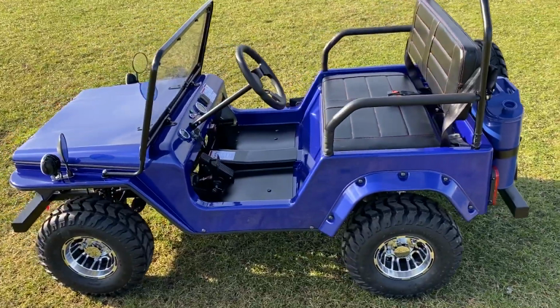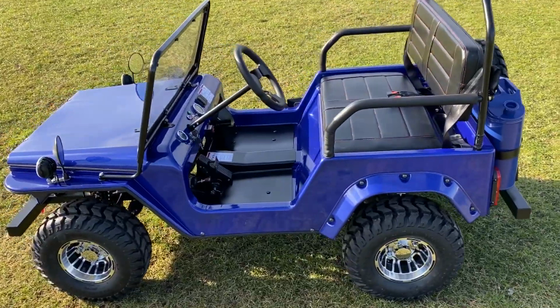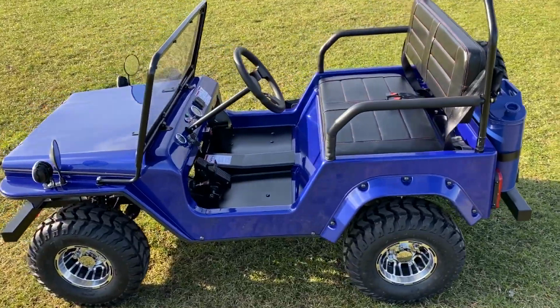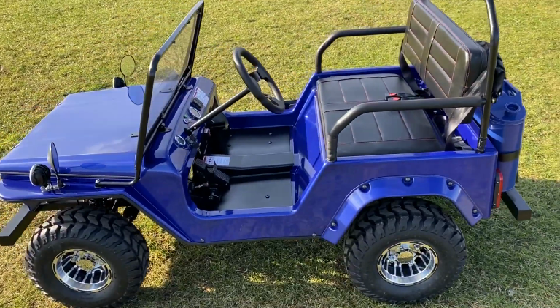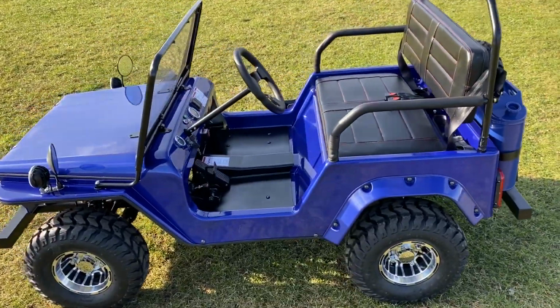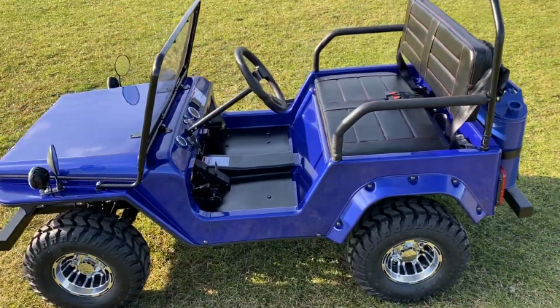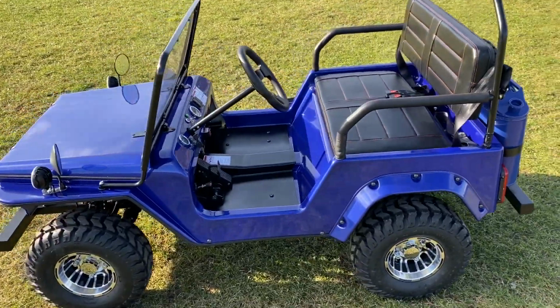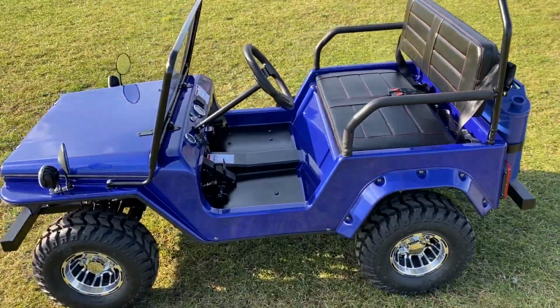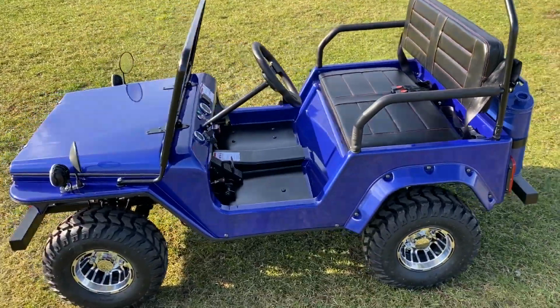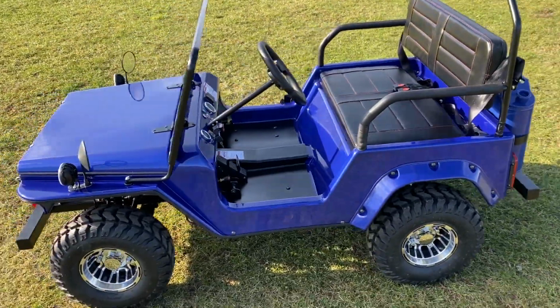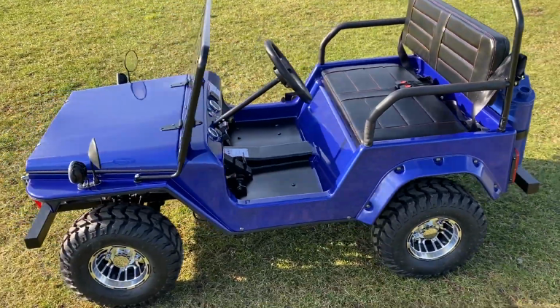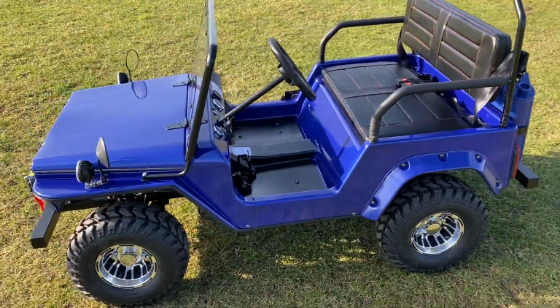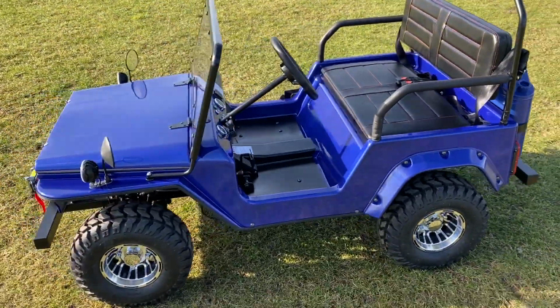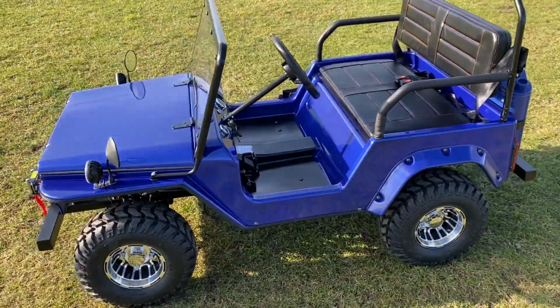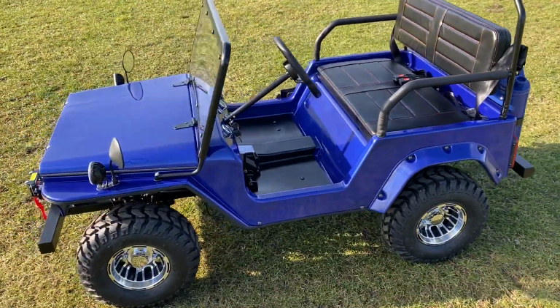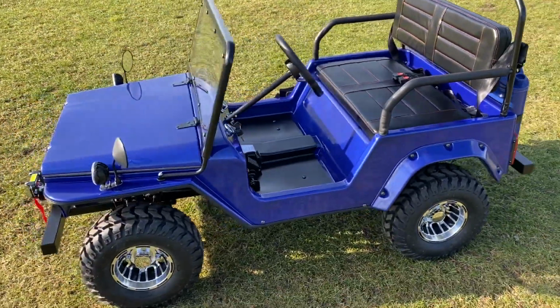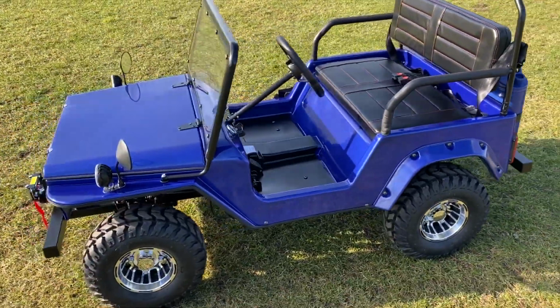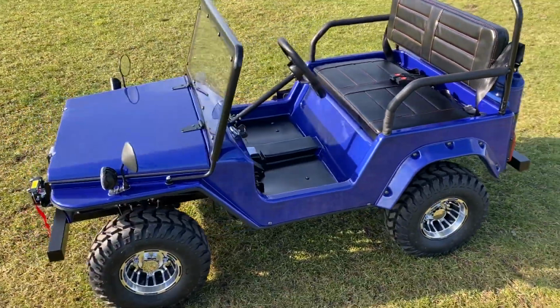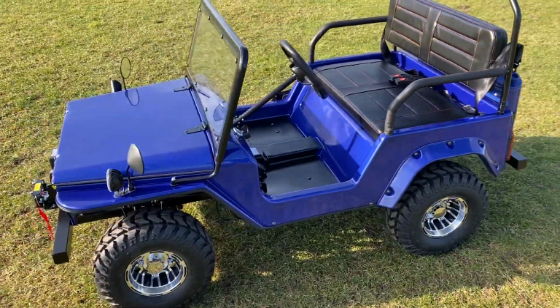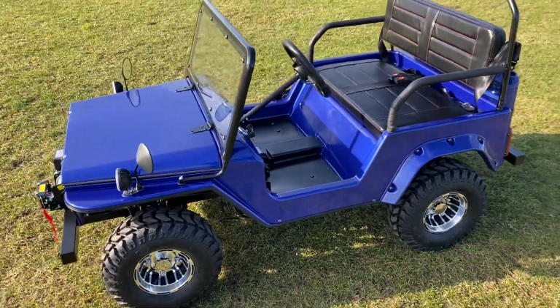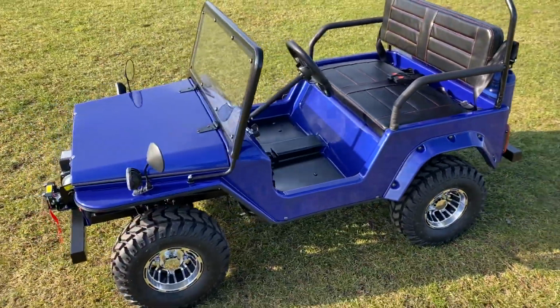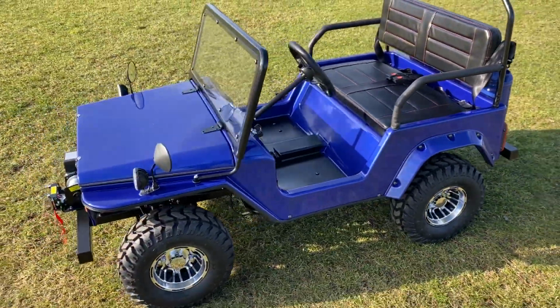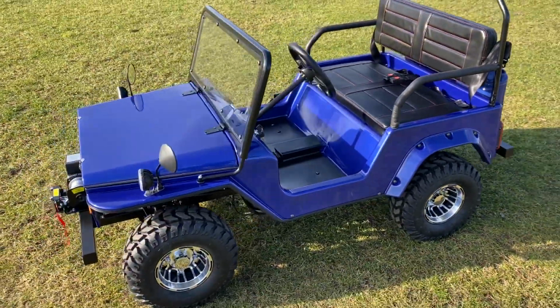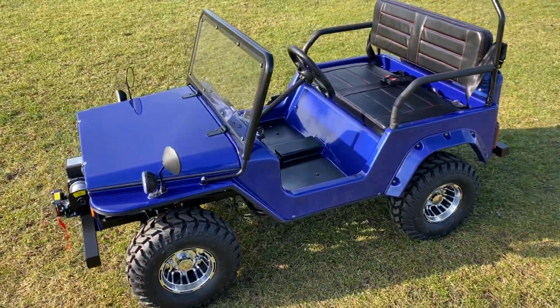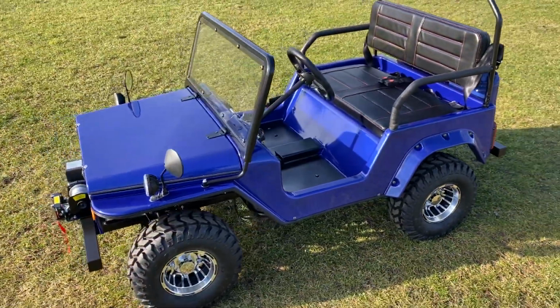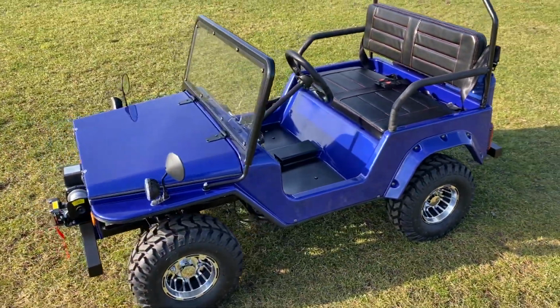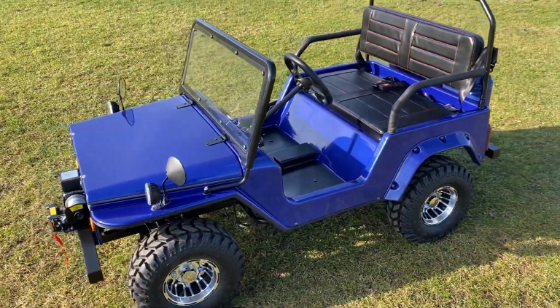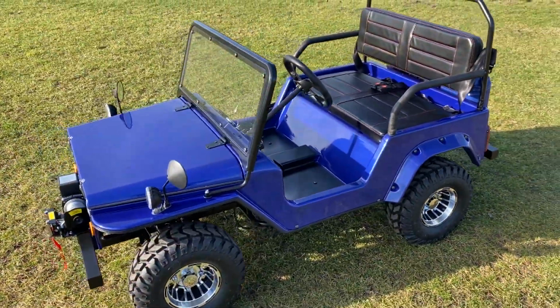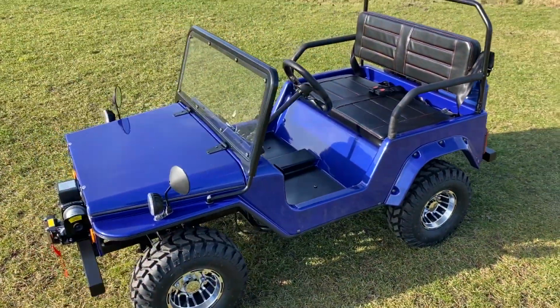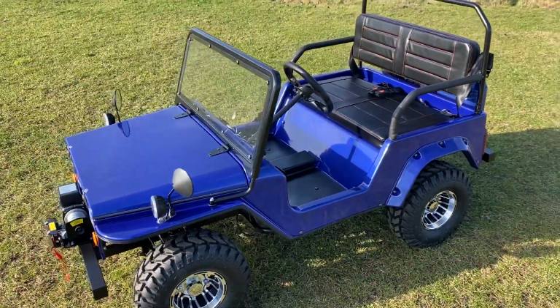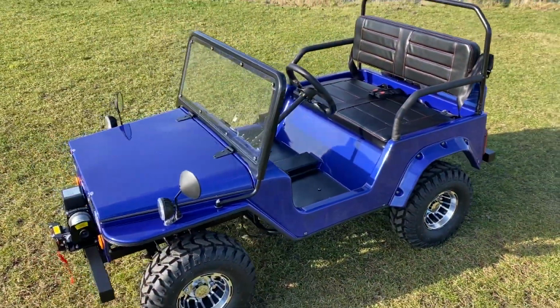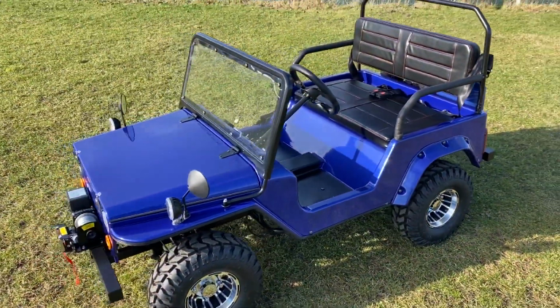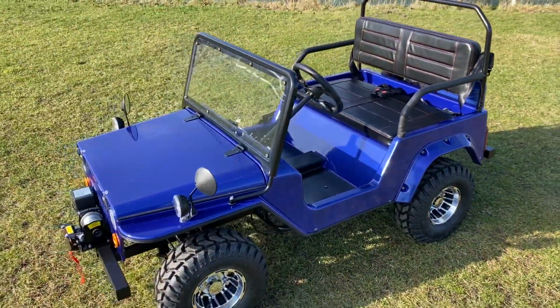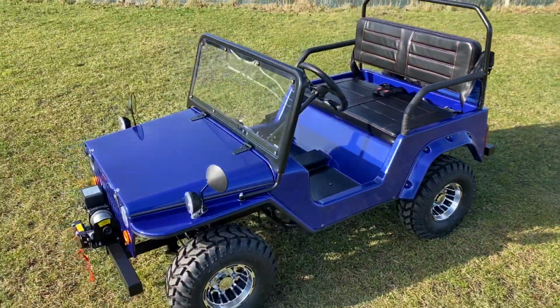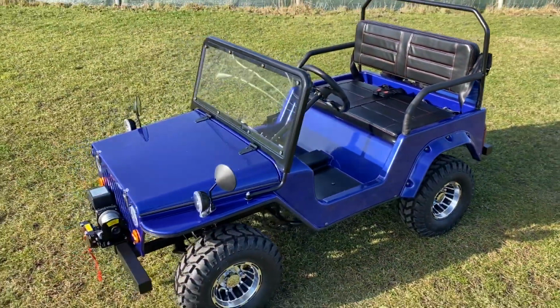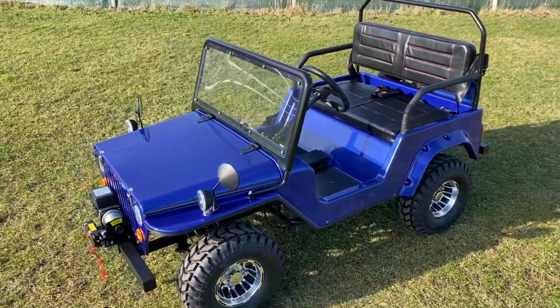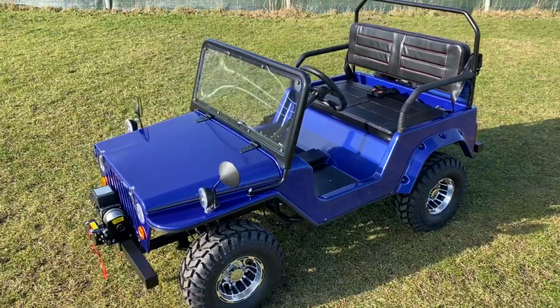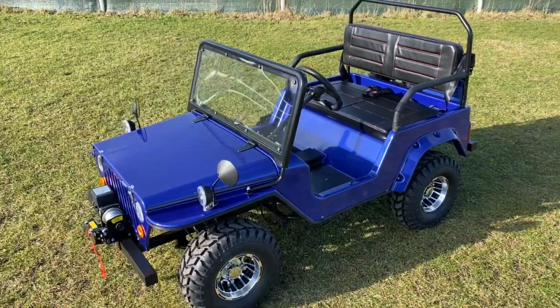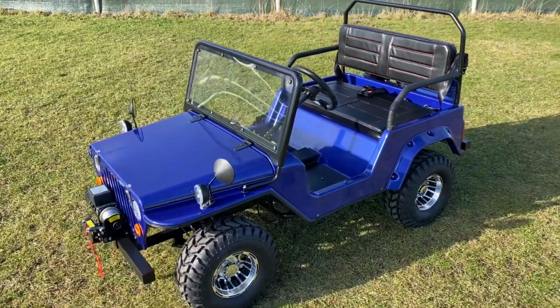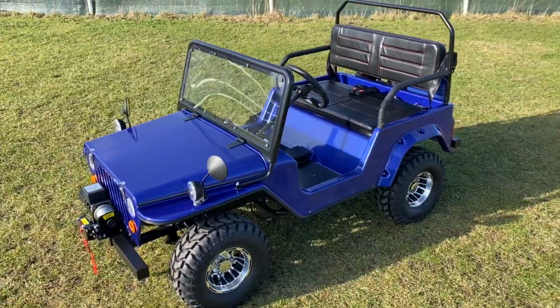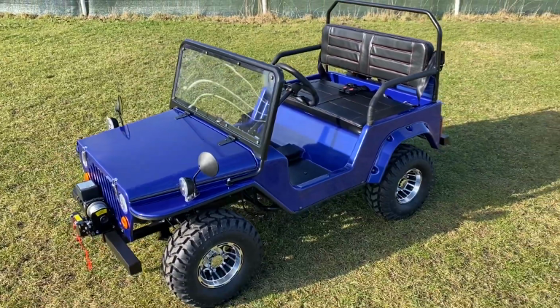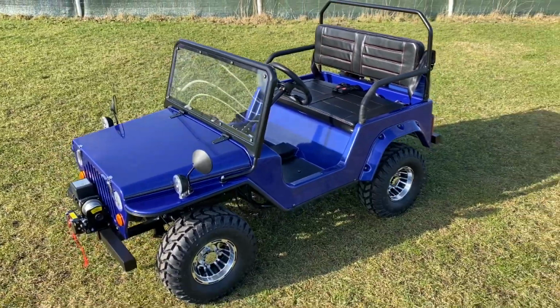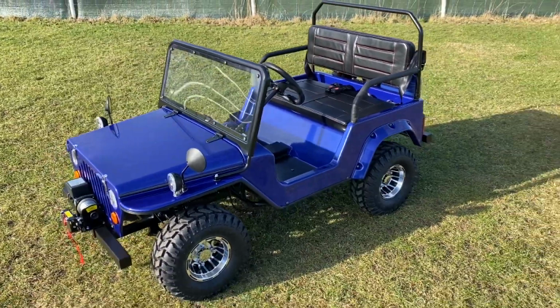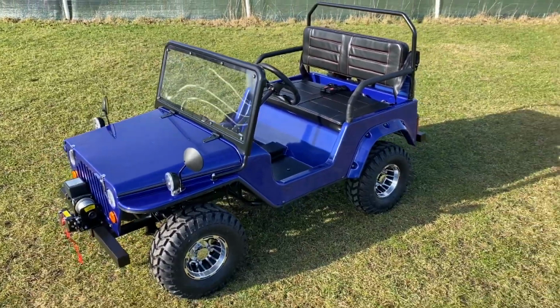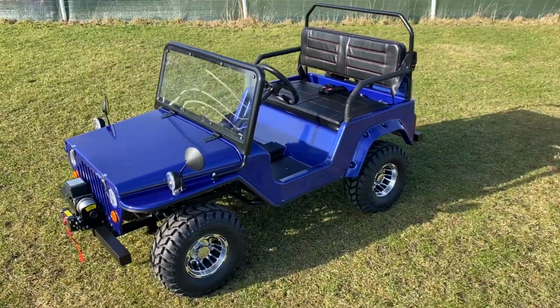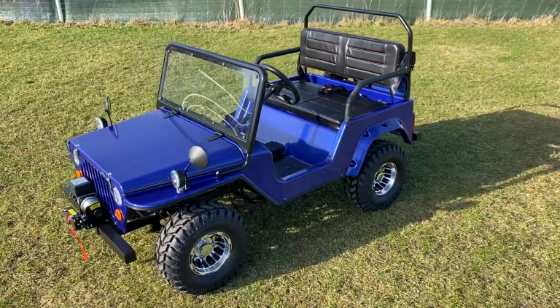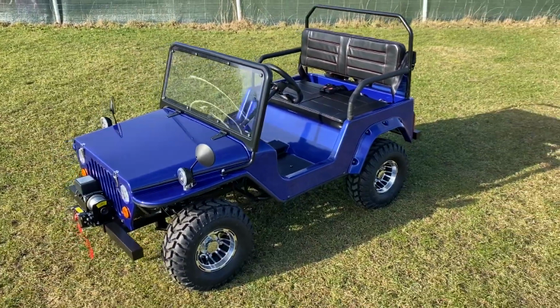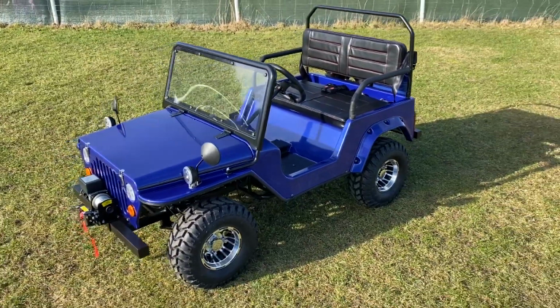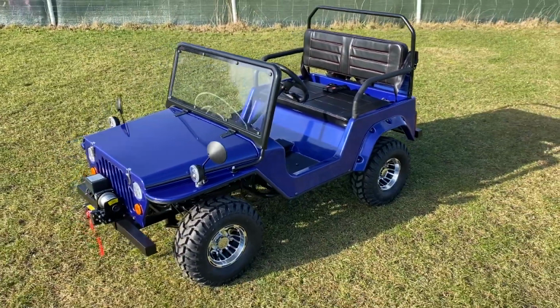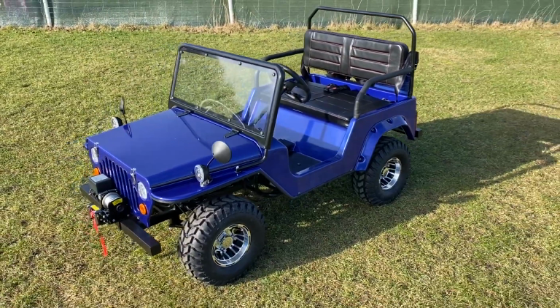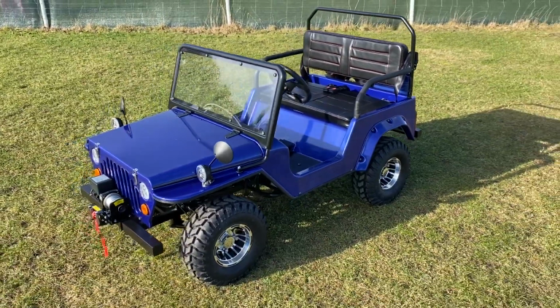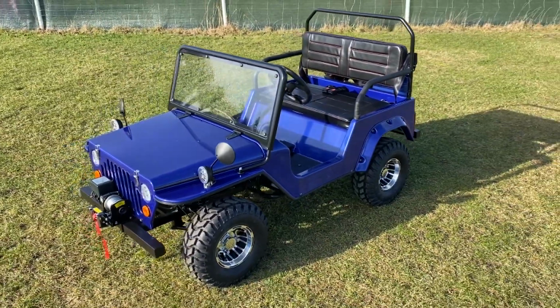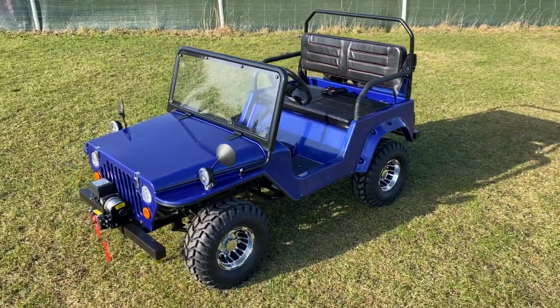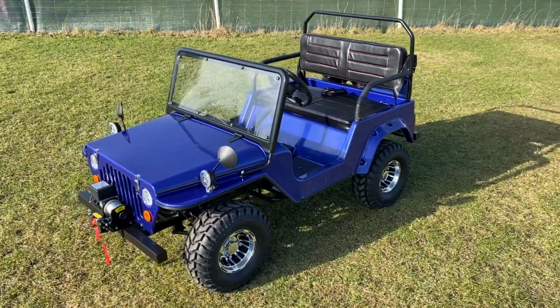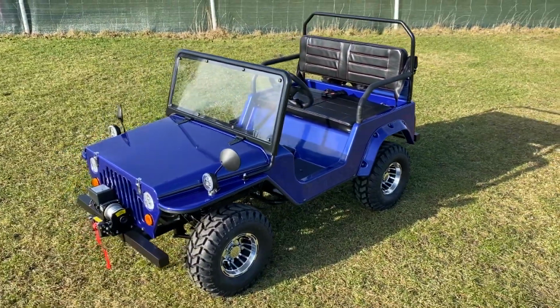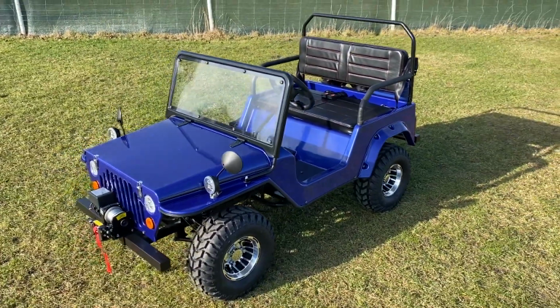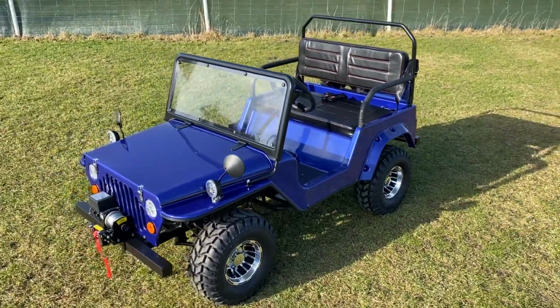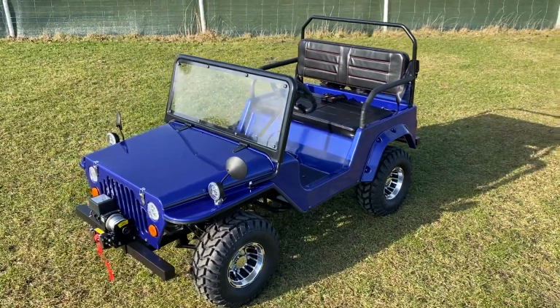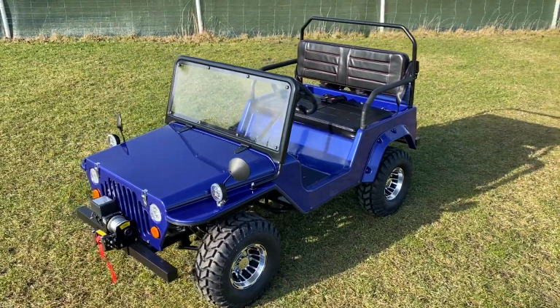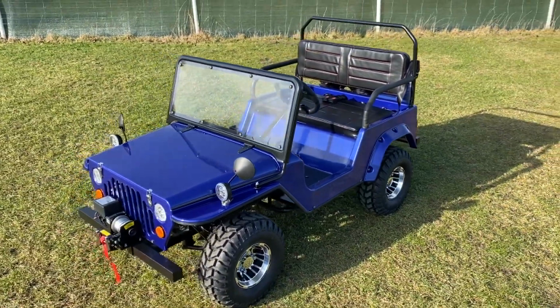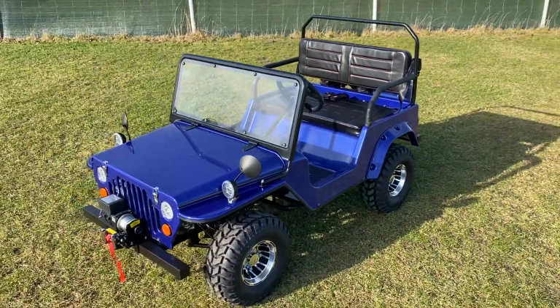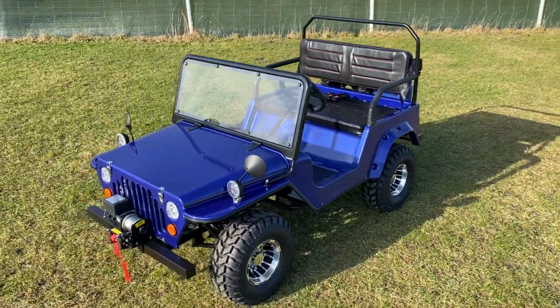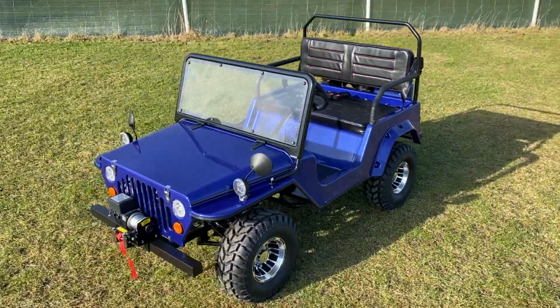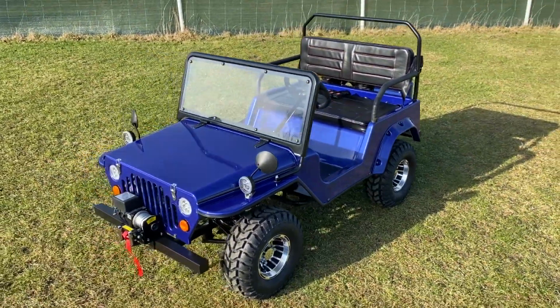It has a bench seat, as opposed to our other Jeeps which have two individual seats.